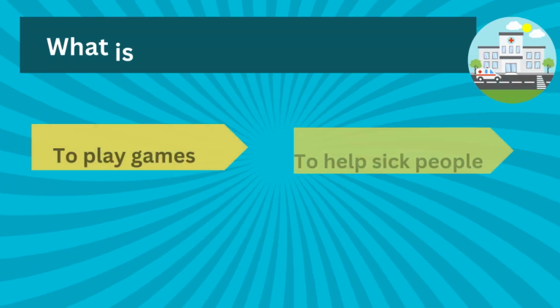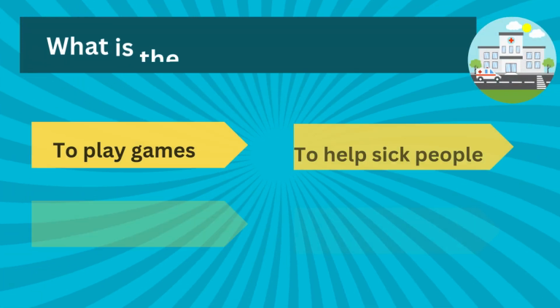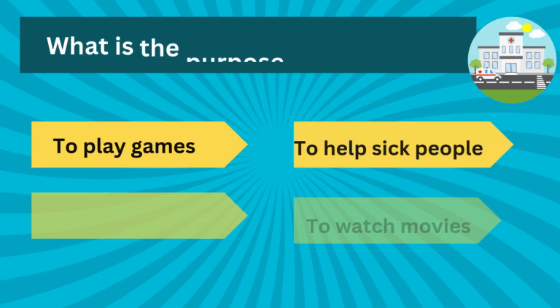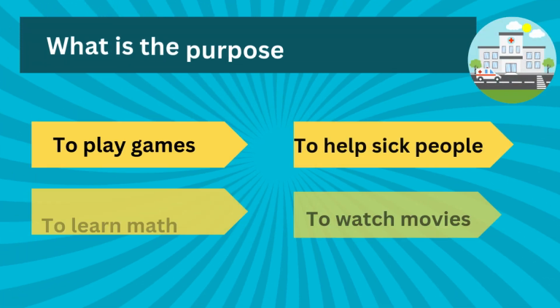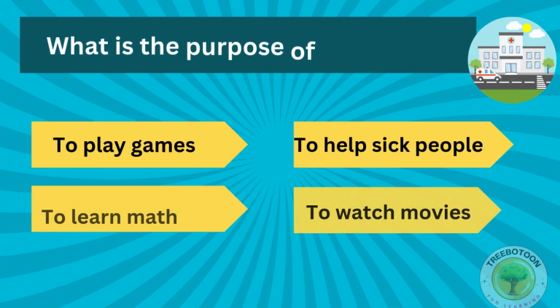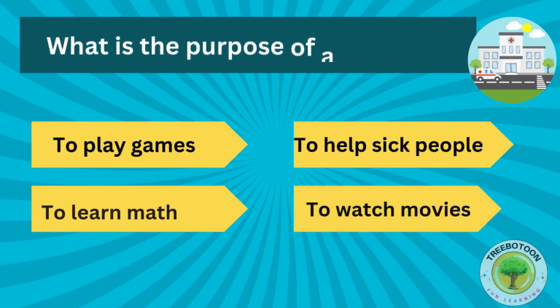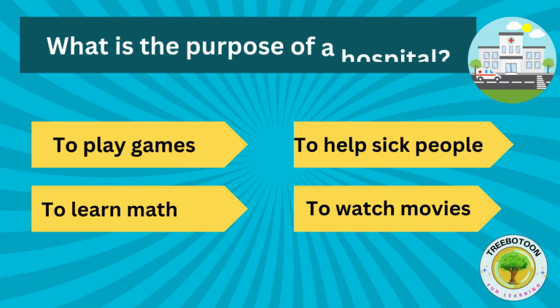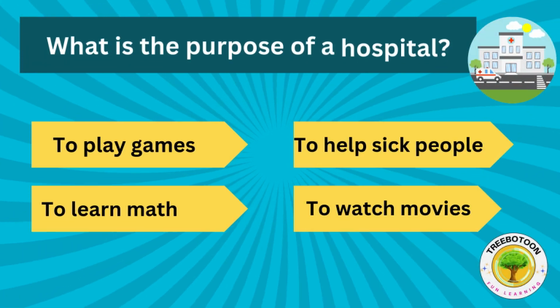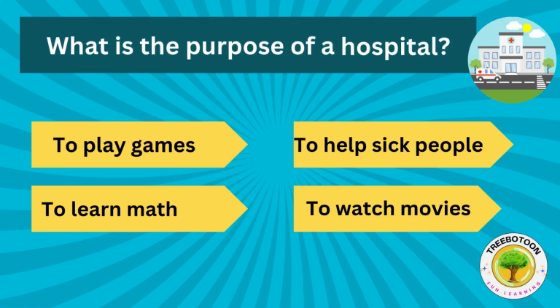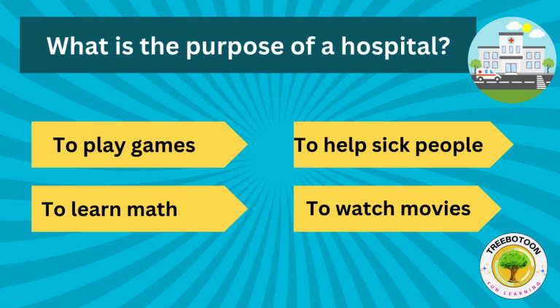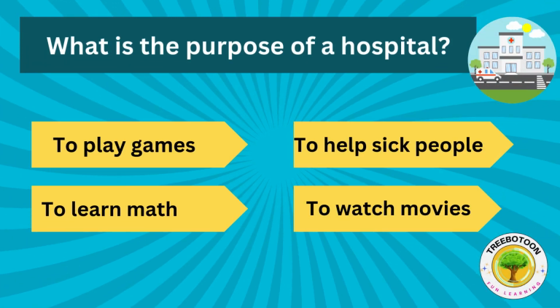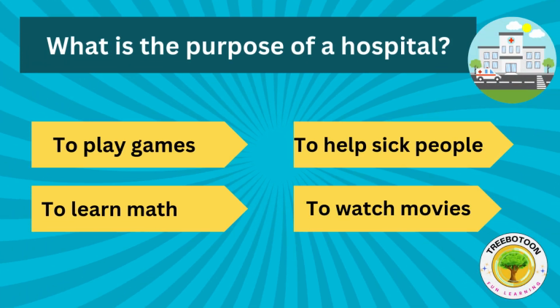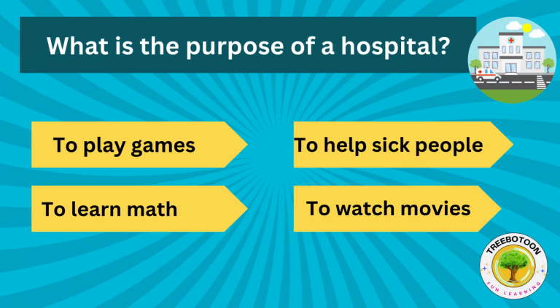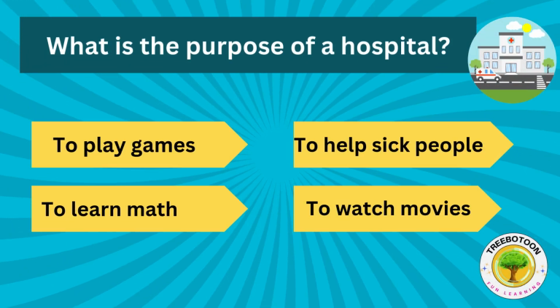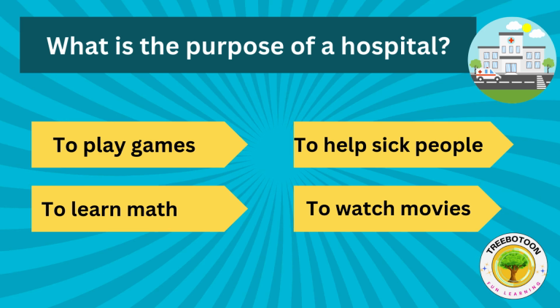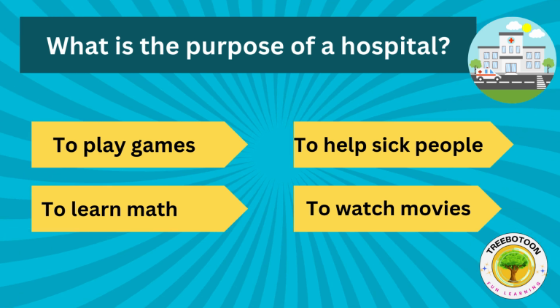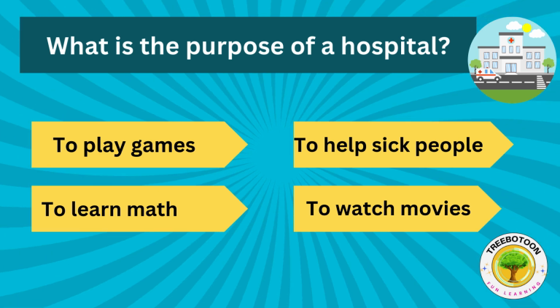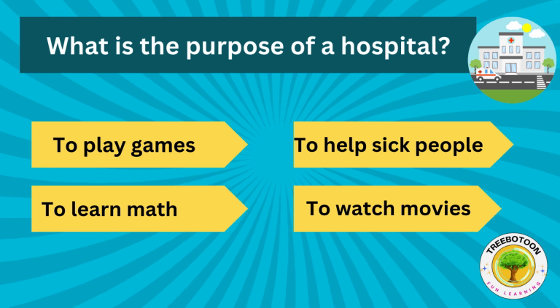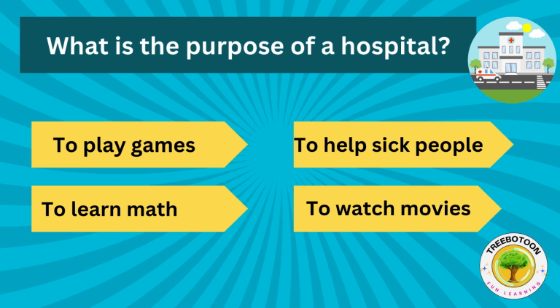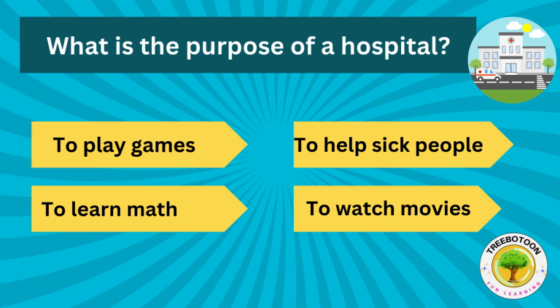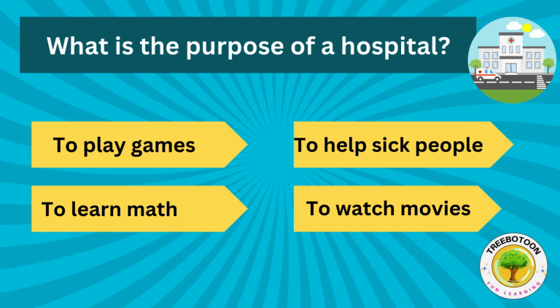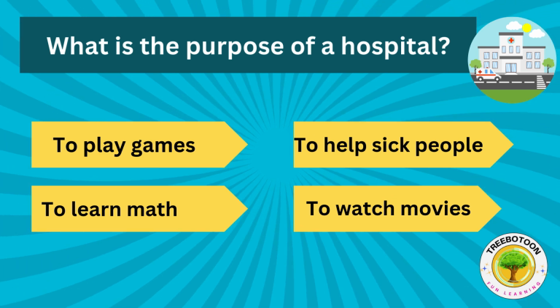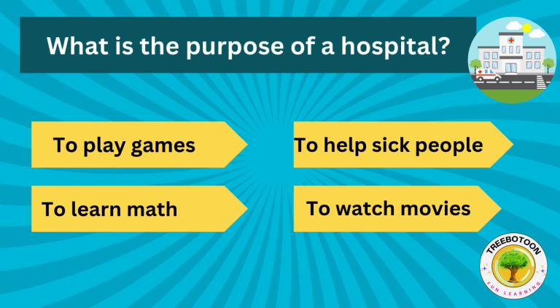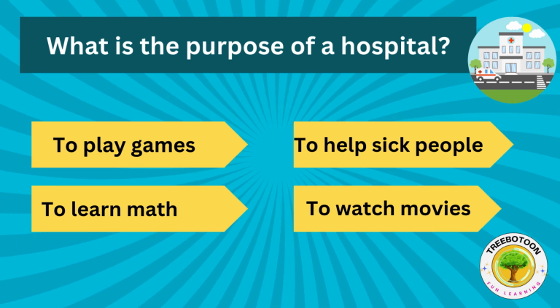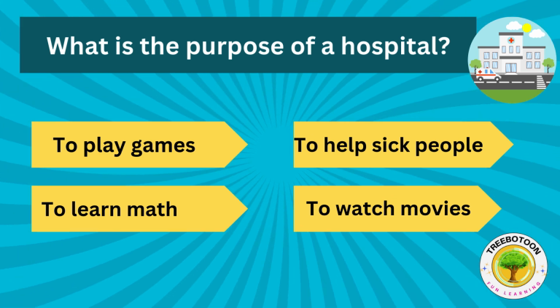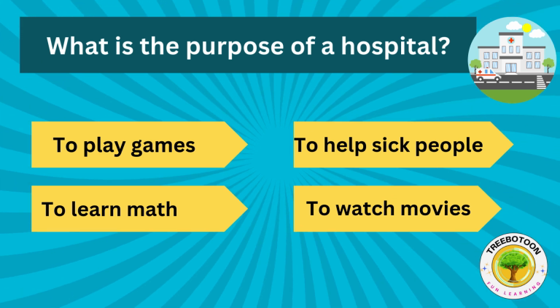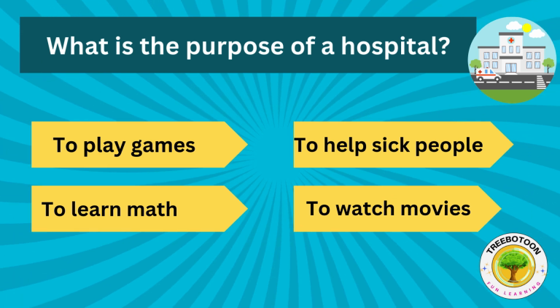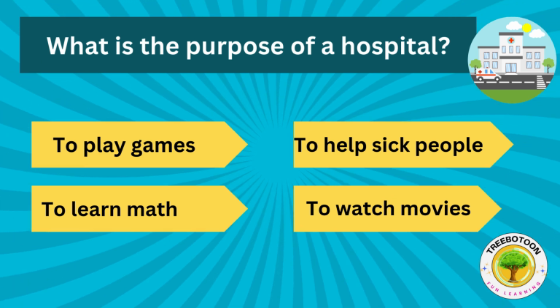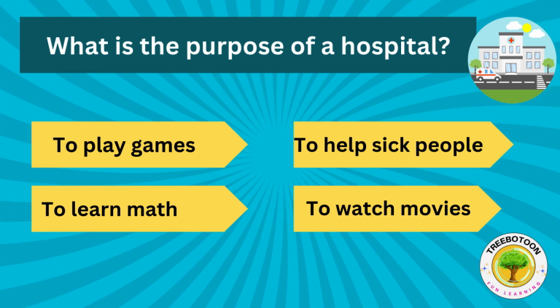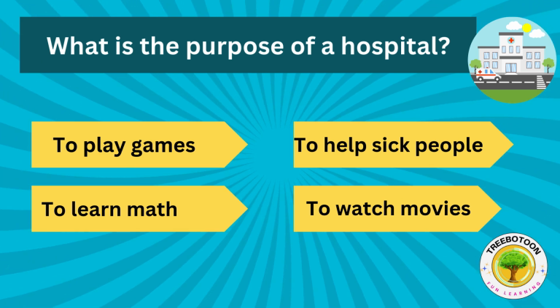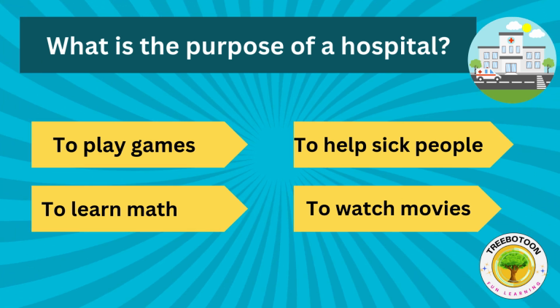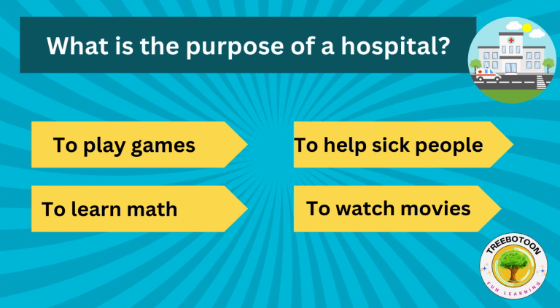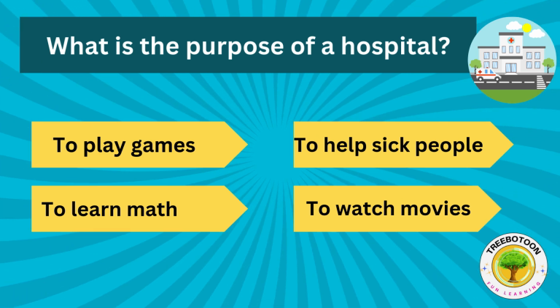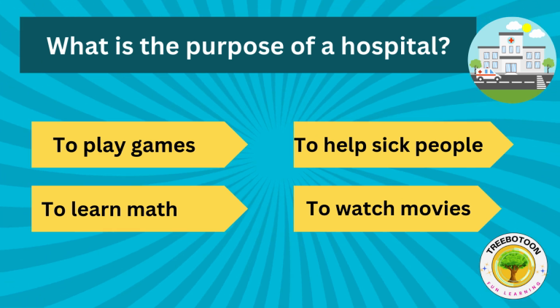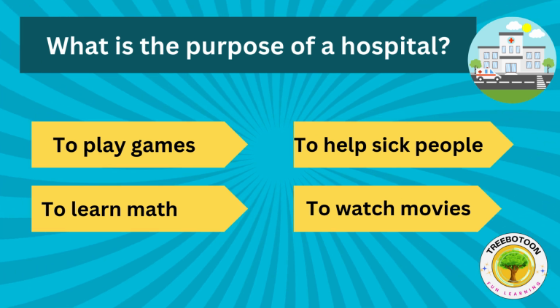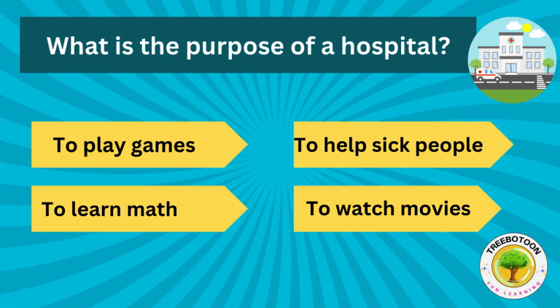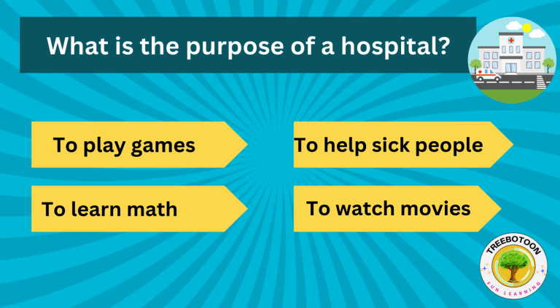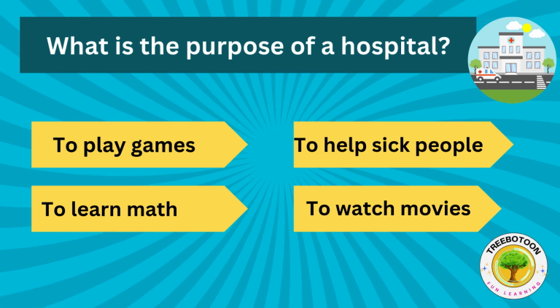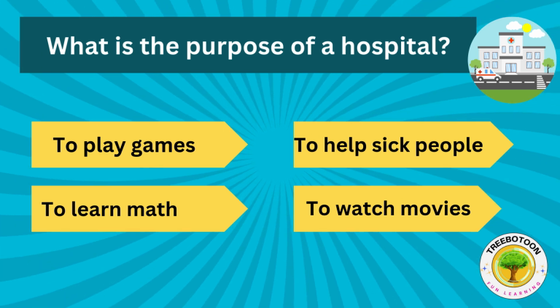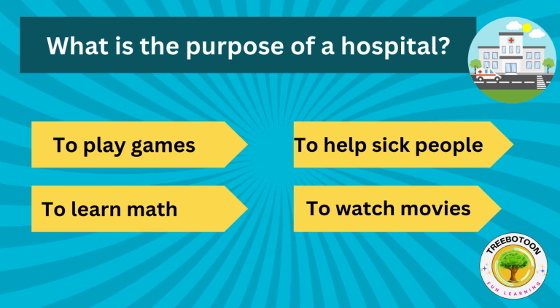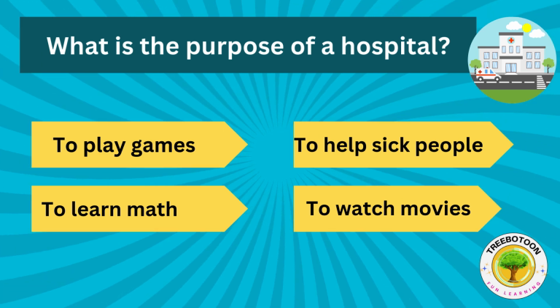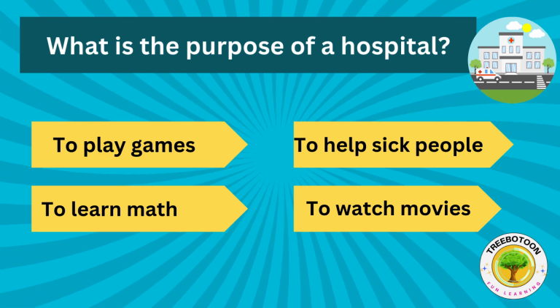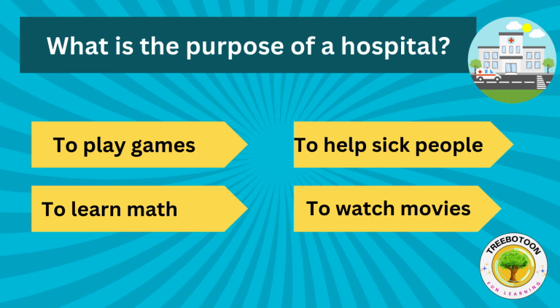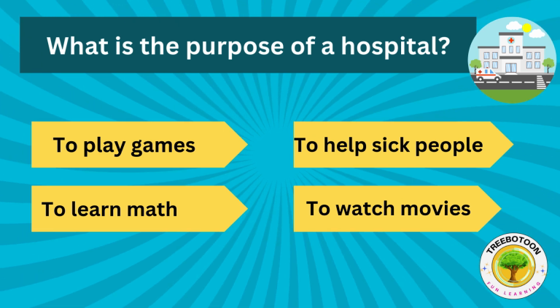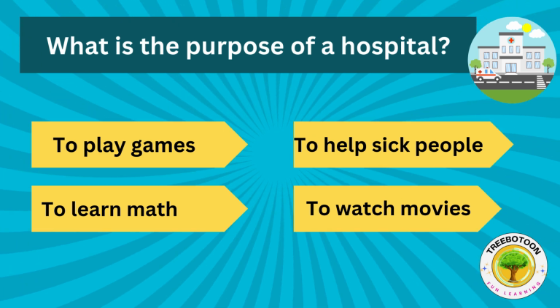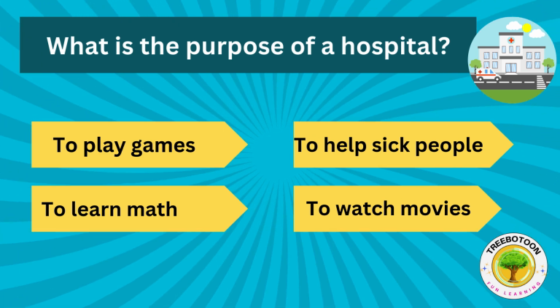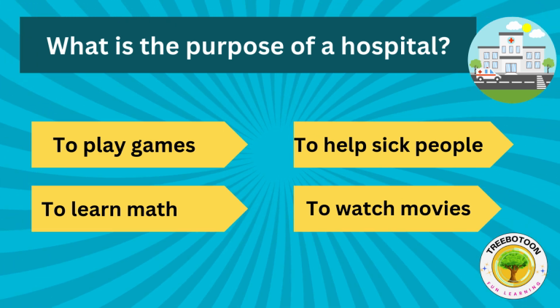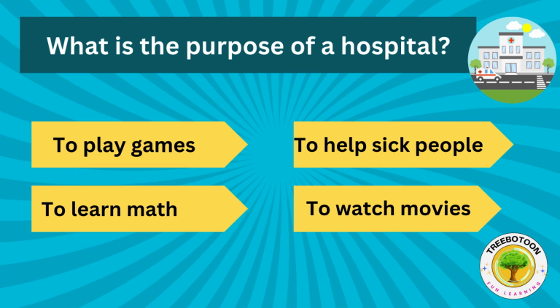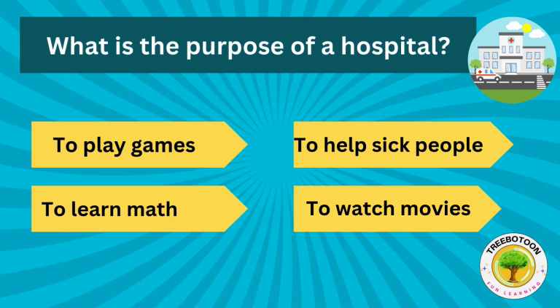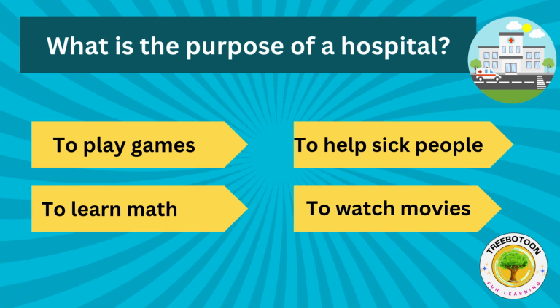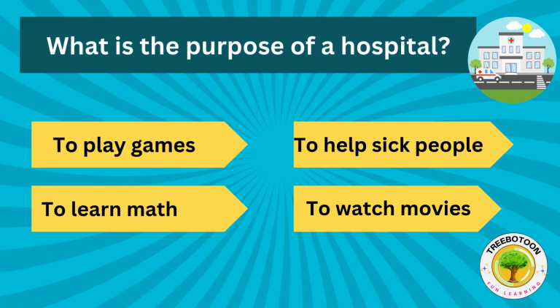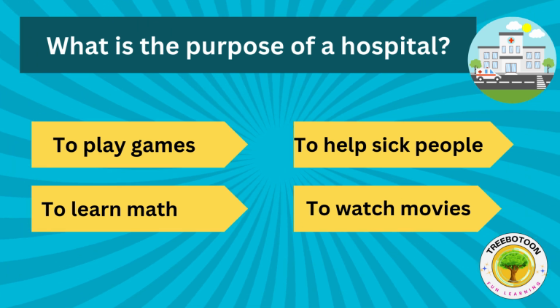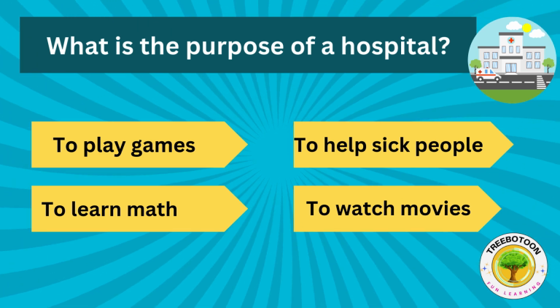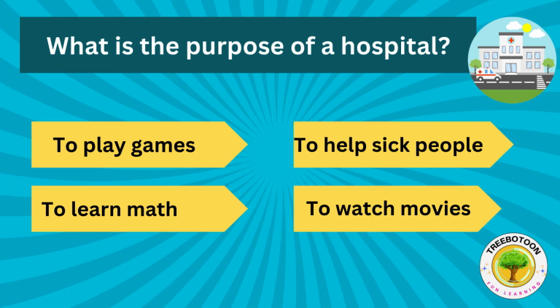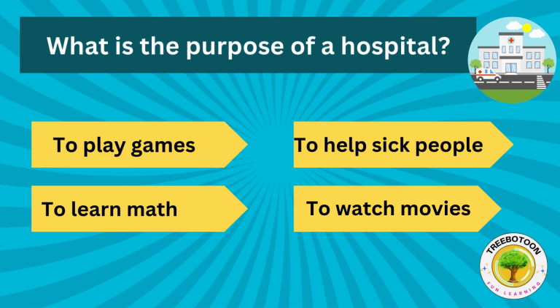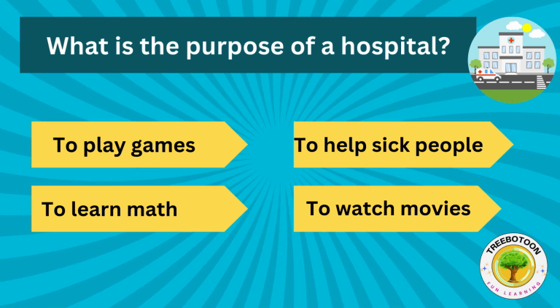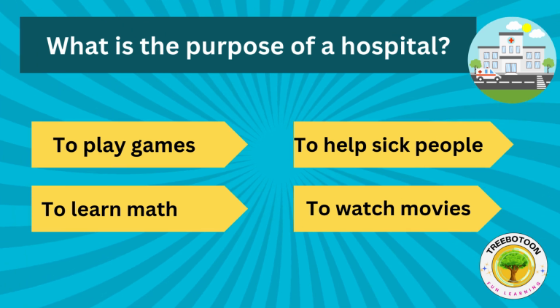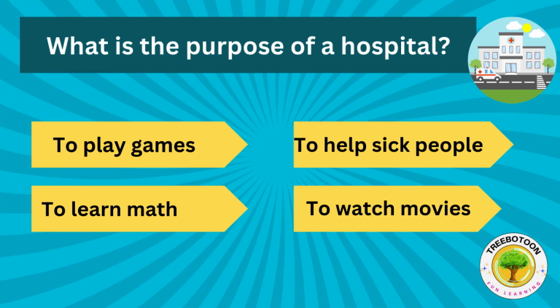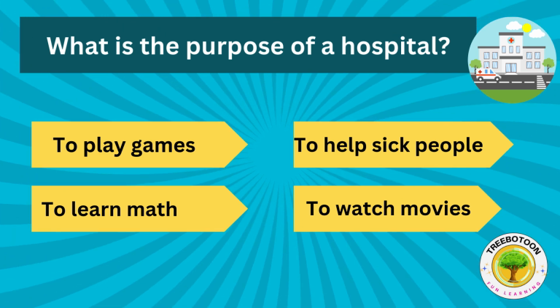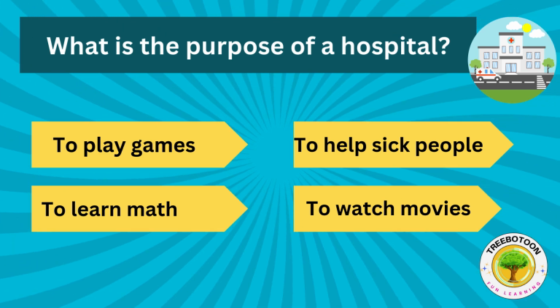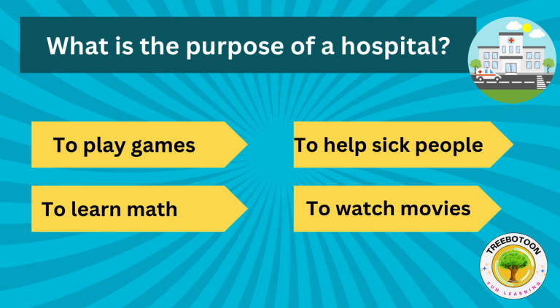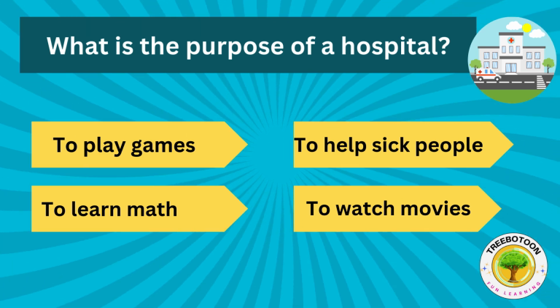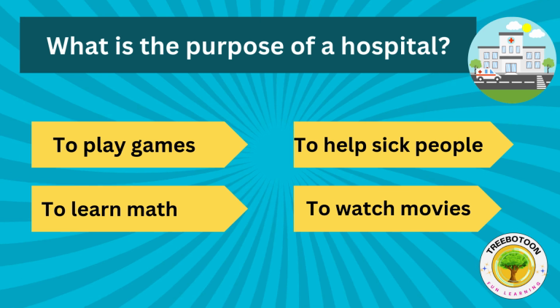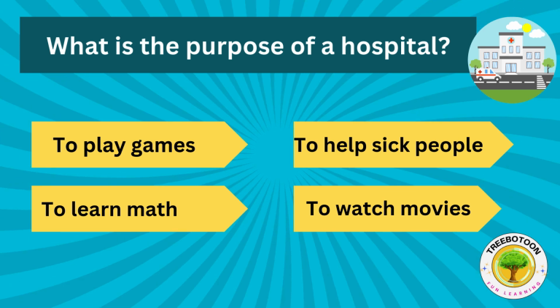What is the purpose of a hospital? To play games, to help sick people, to learn math or to watch movies?